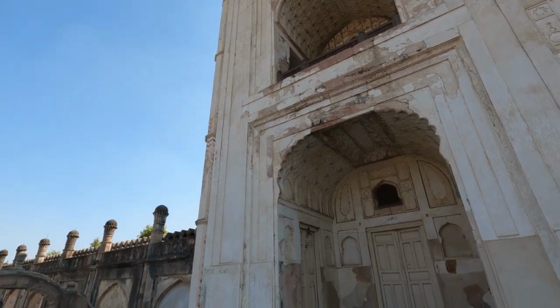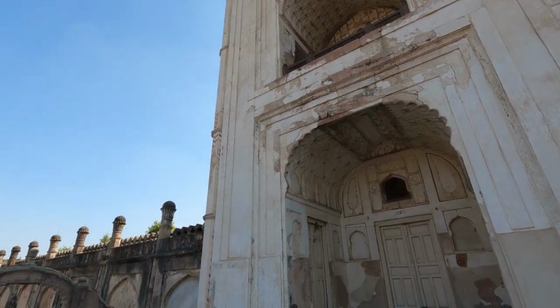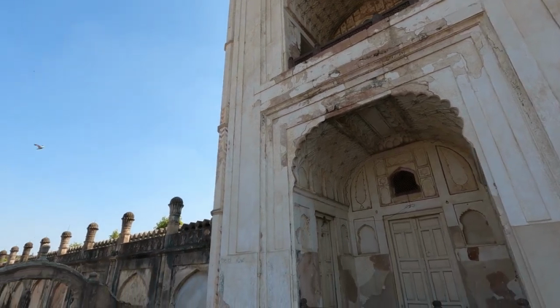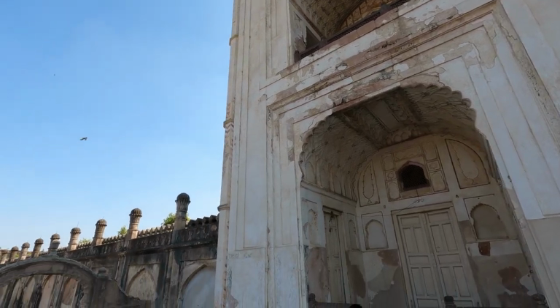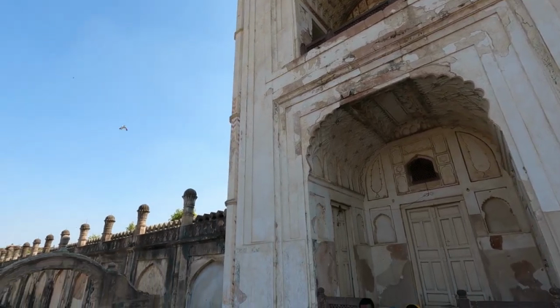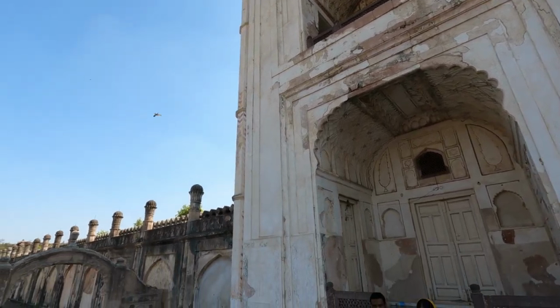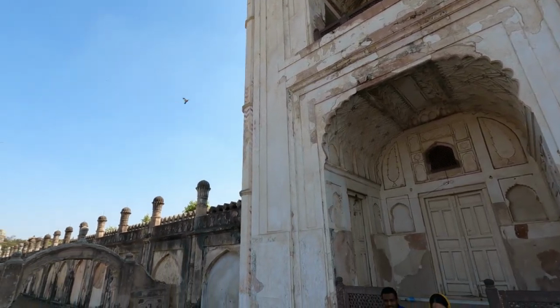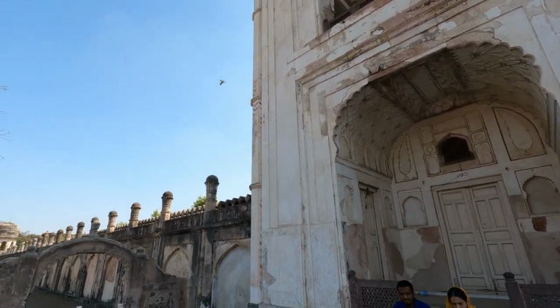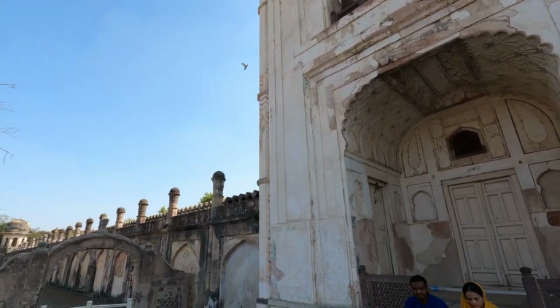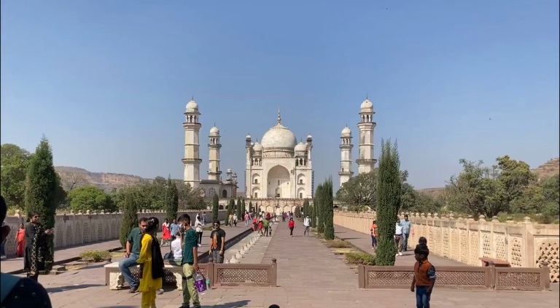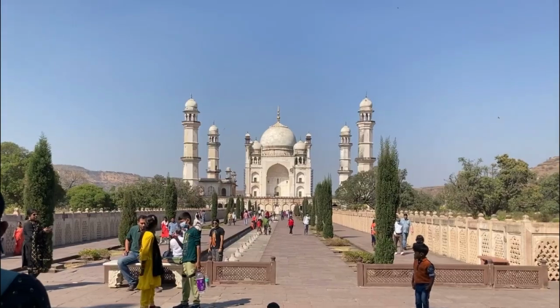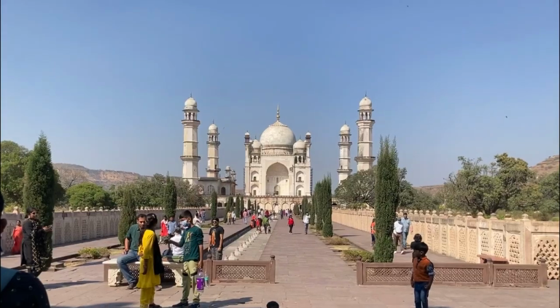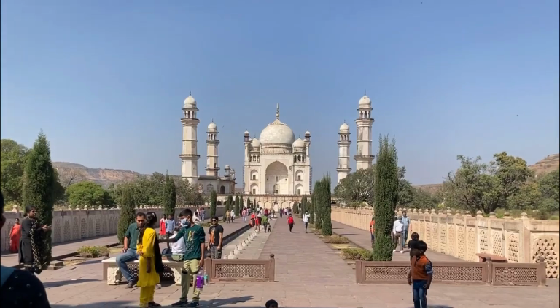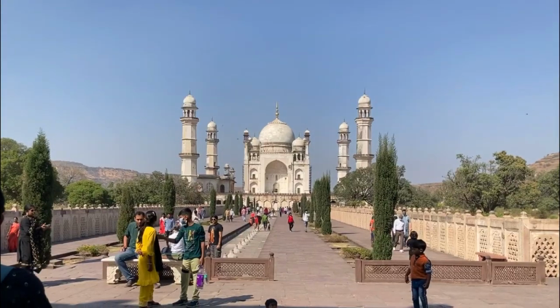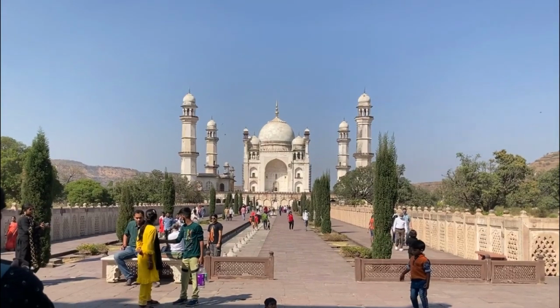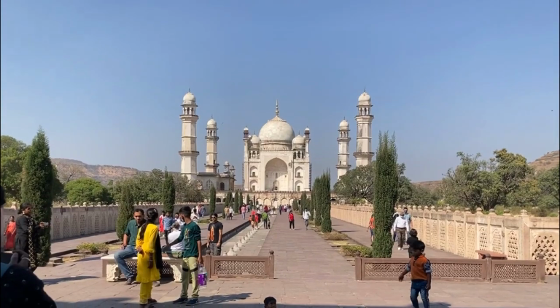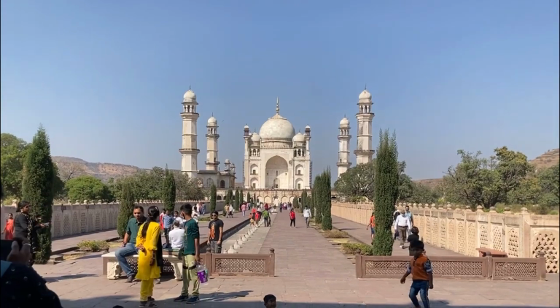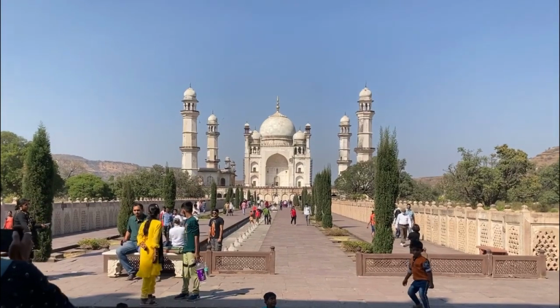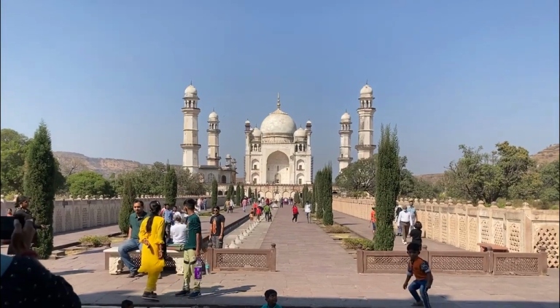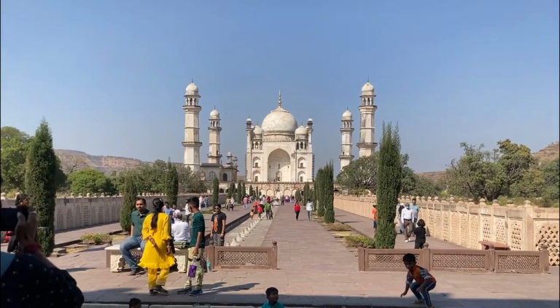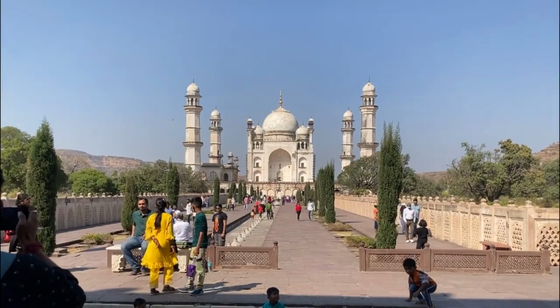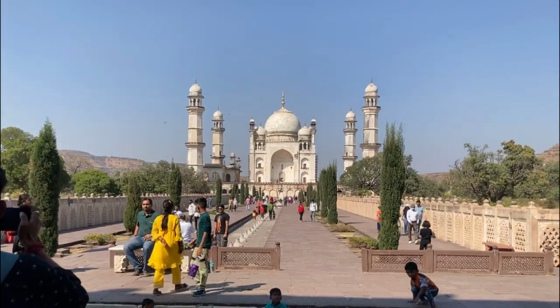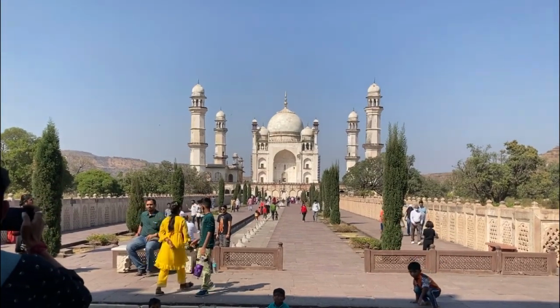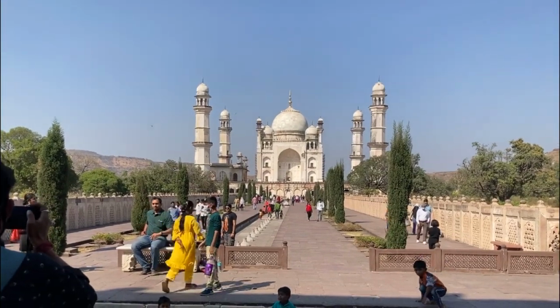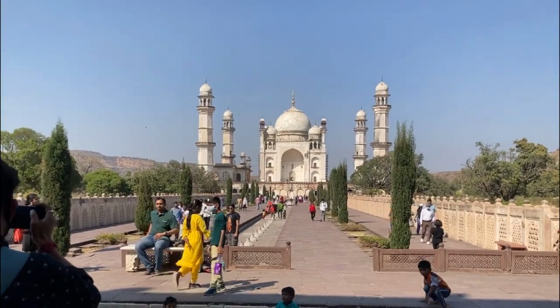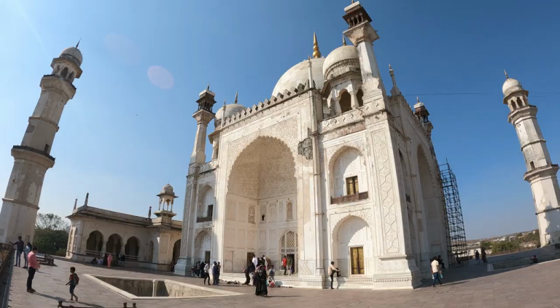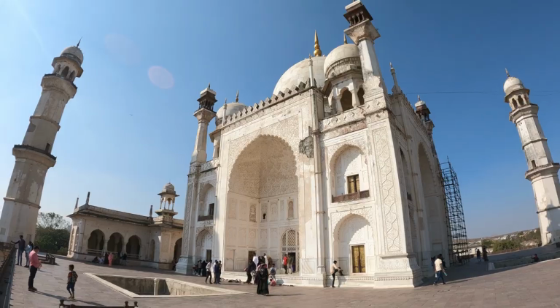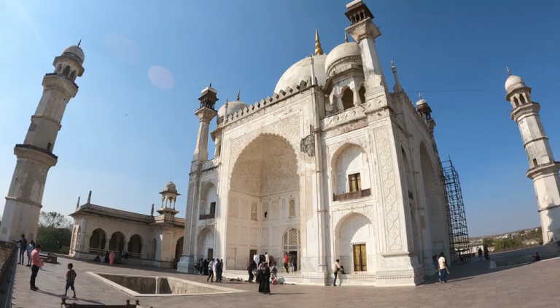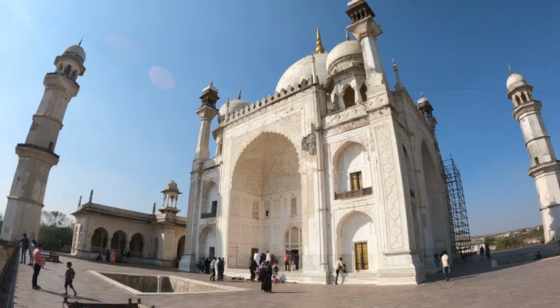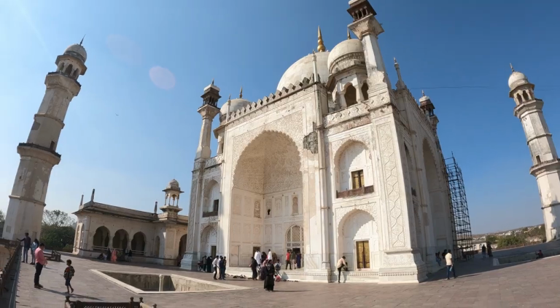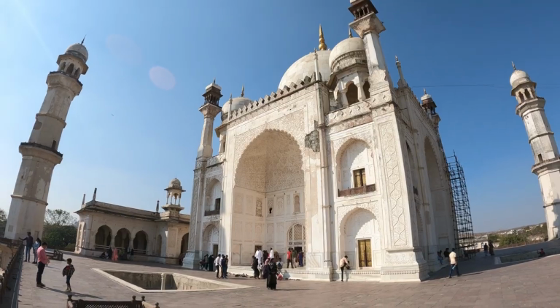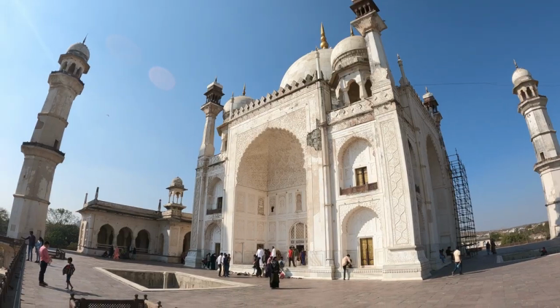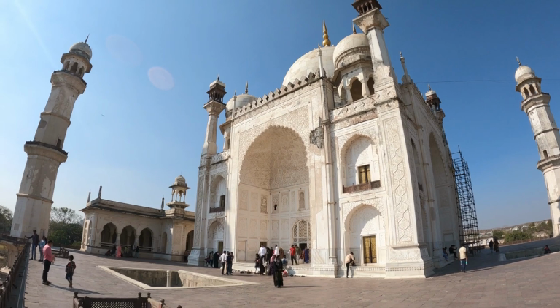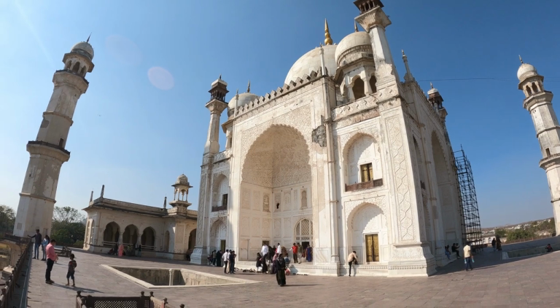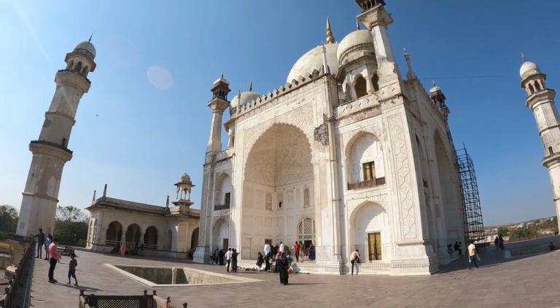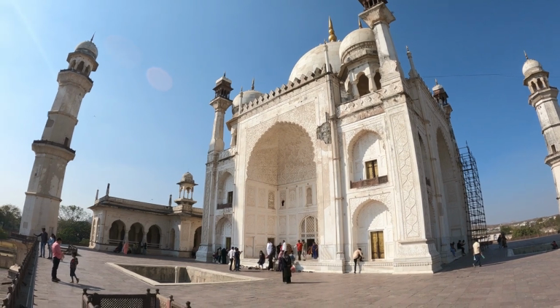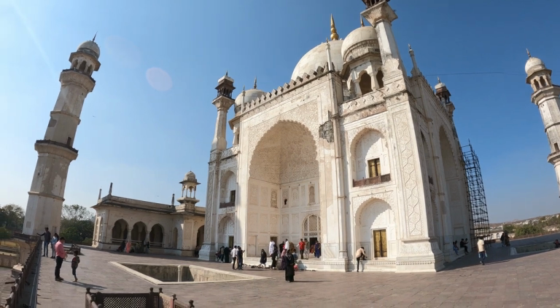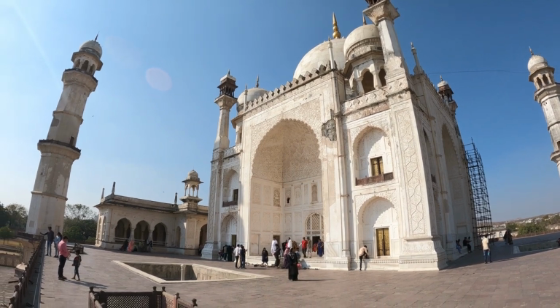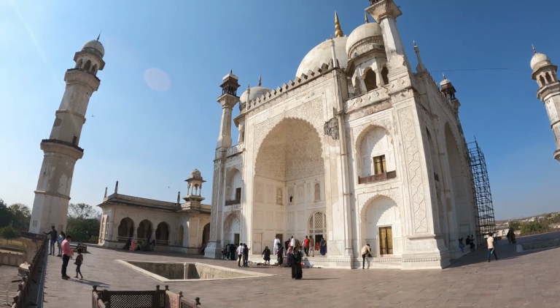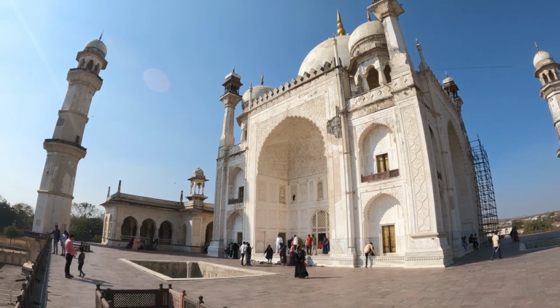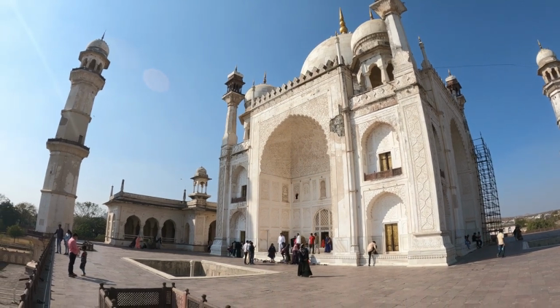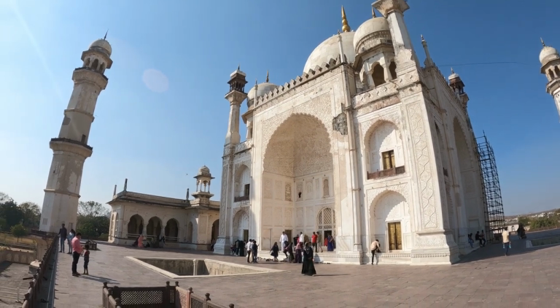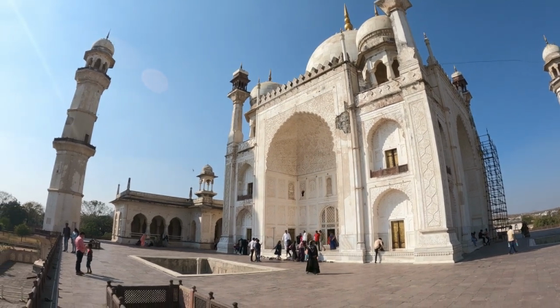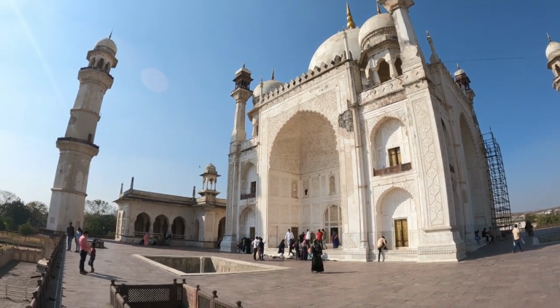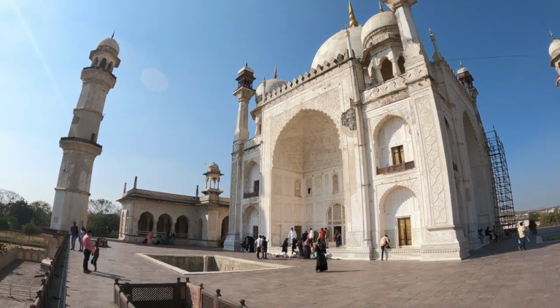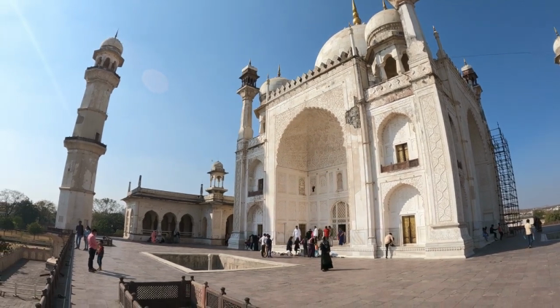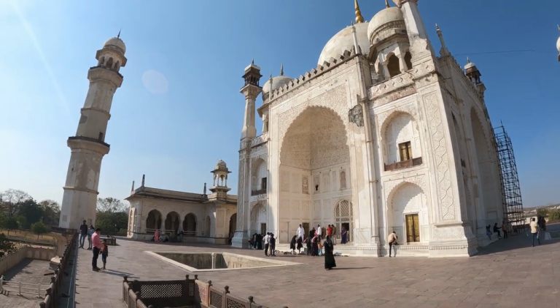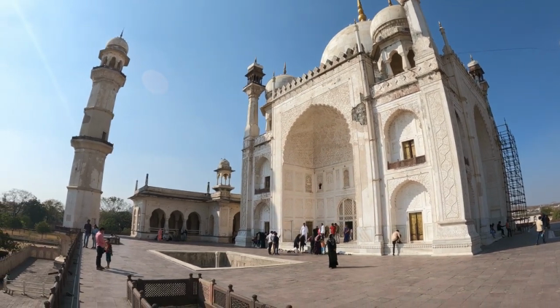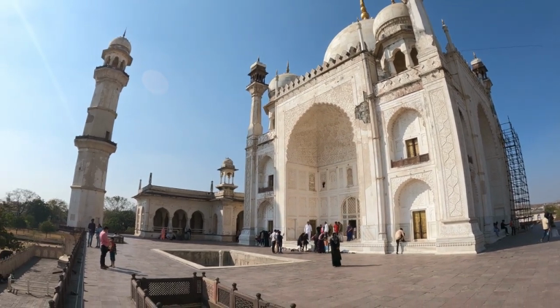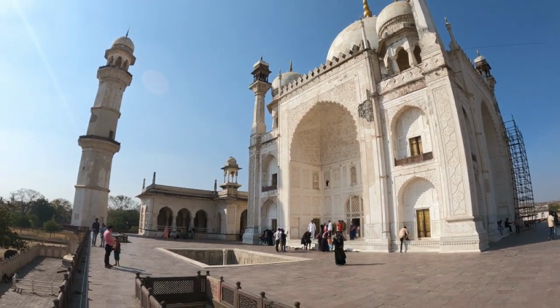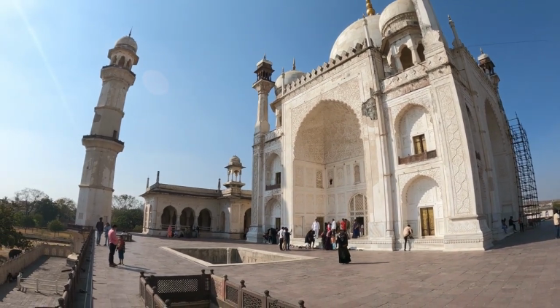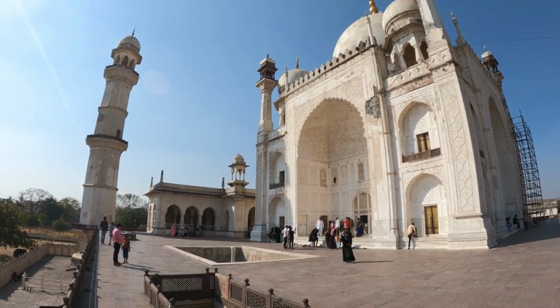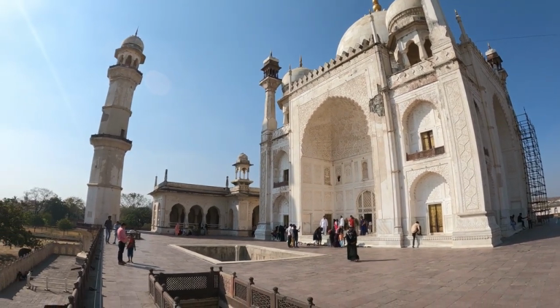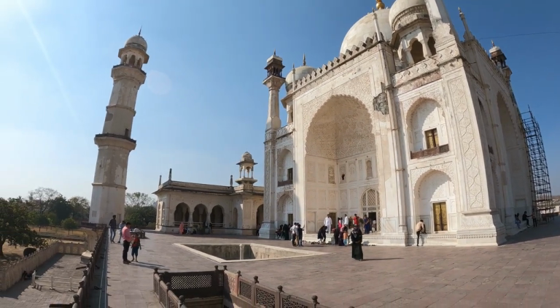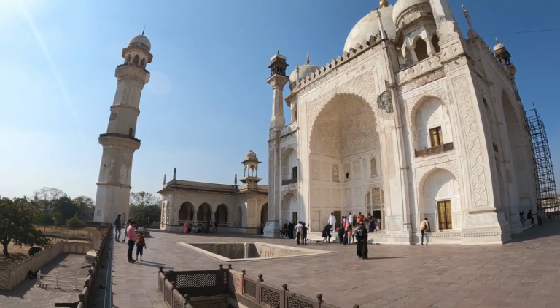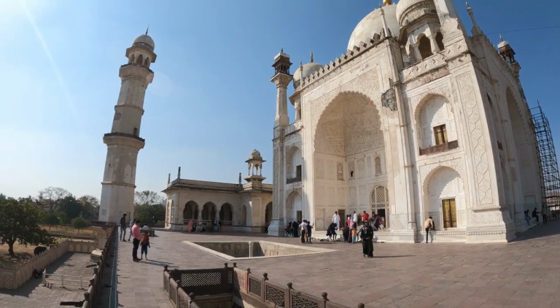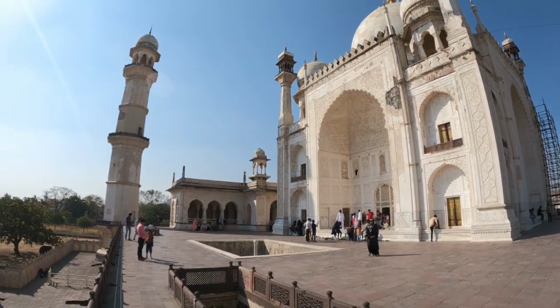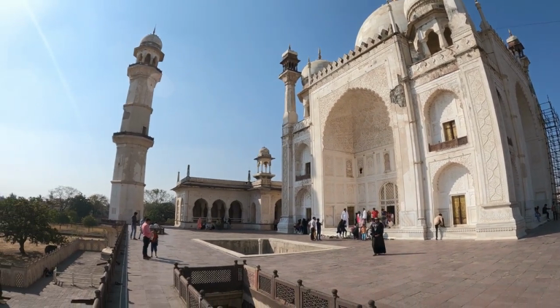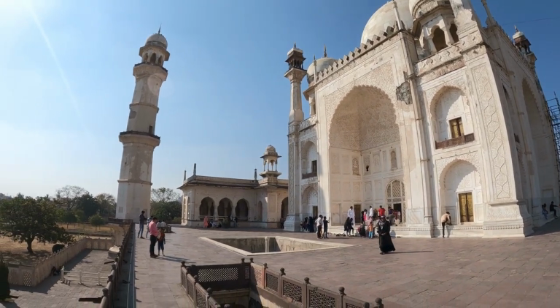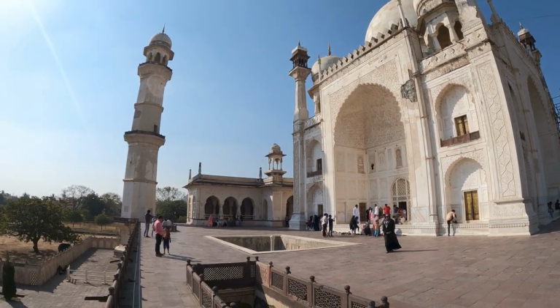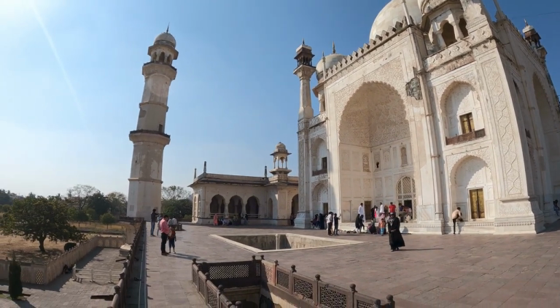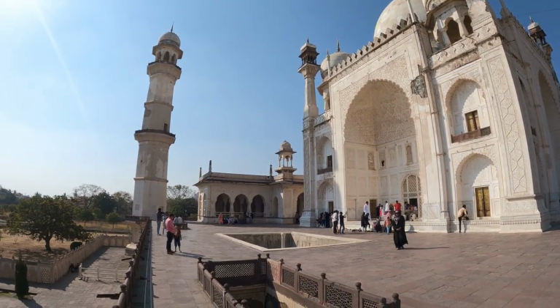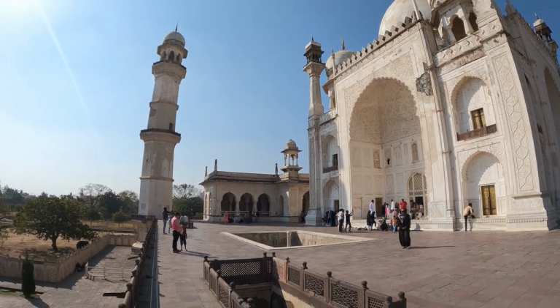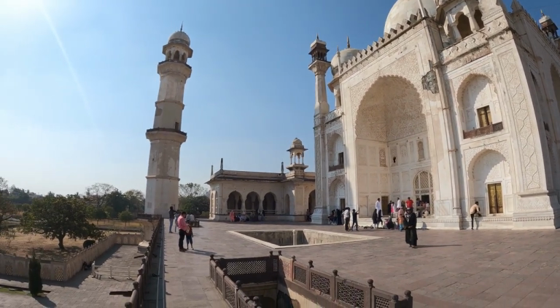It was an original design by Atolla, whose father designed the Taj, and executed by Hanspat Rai, an engineer.